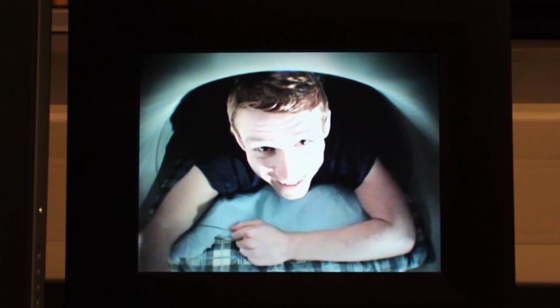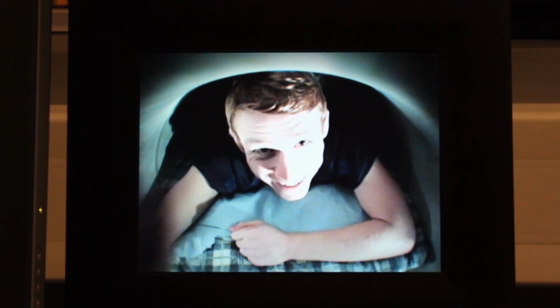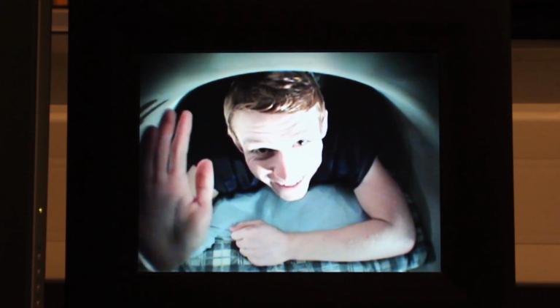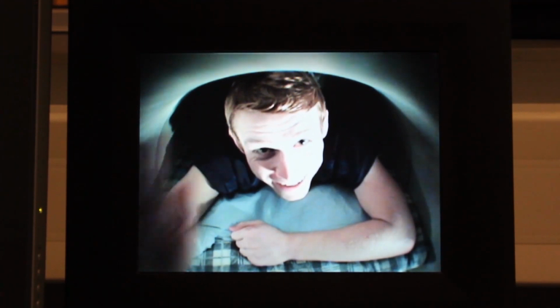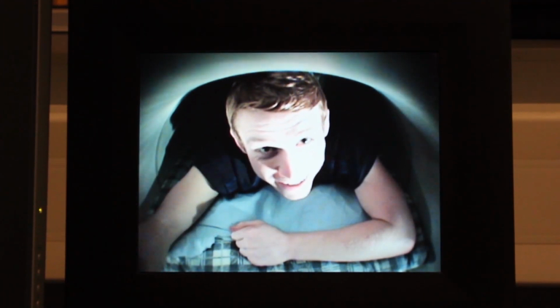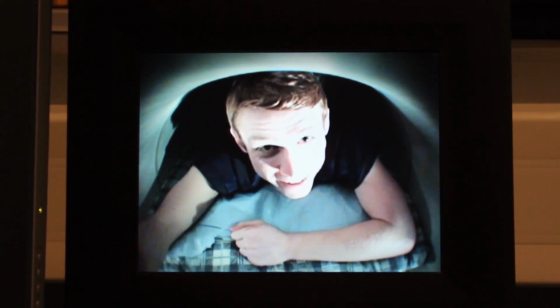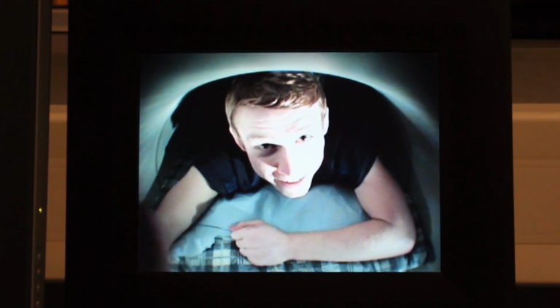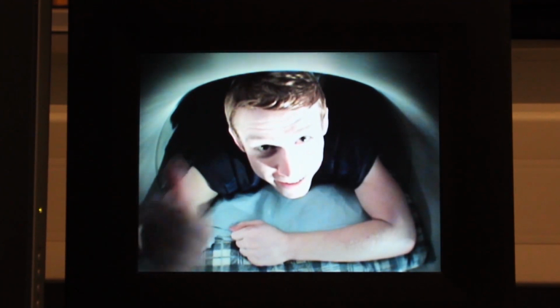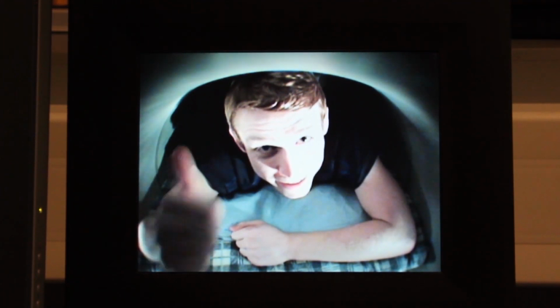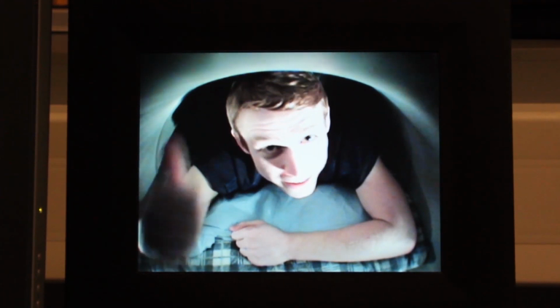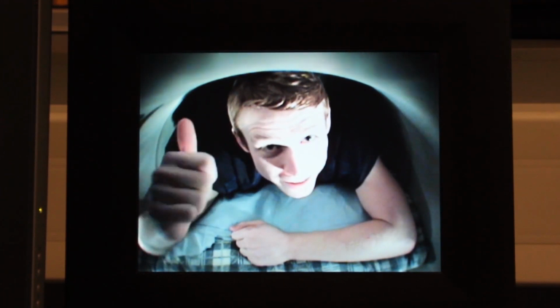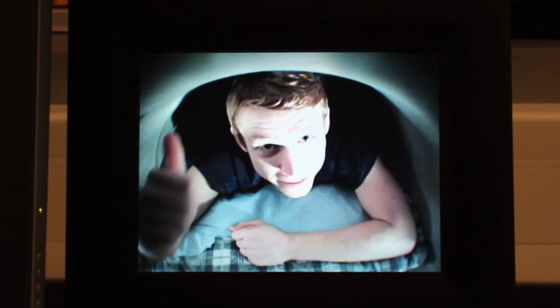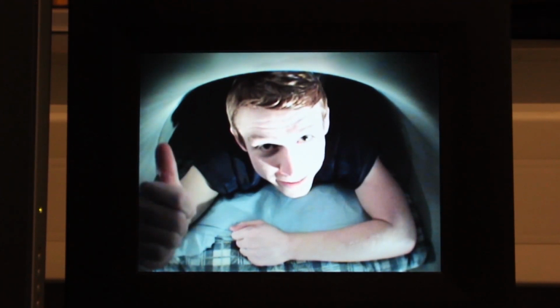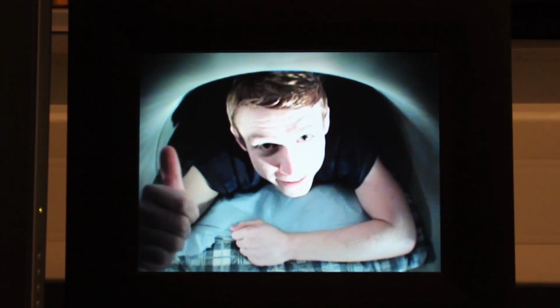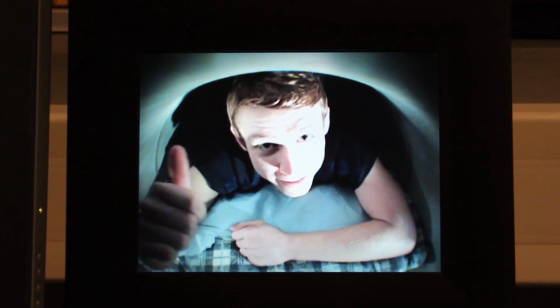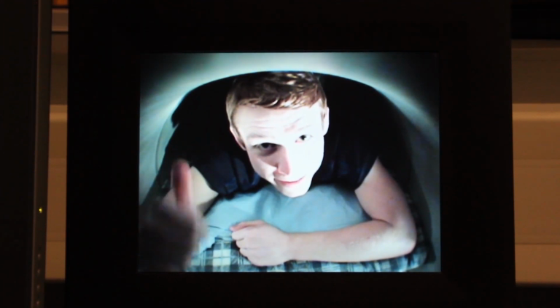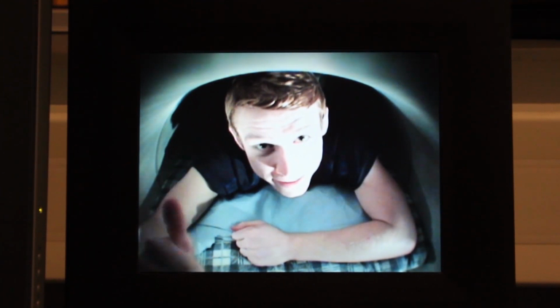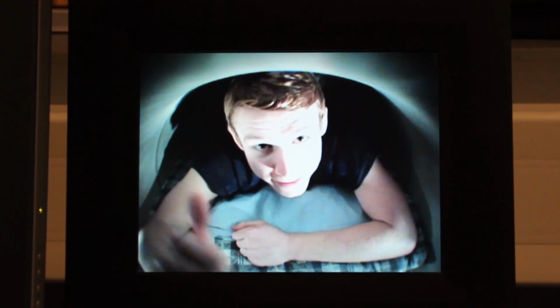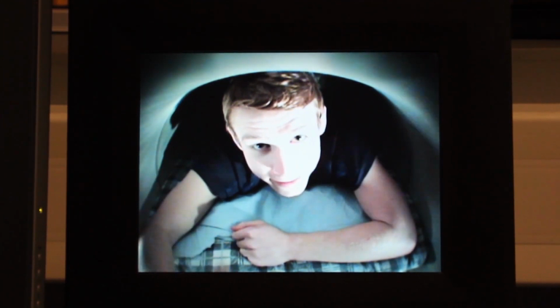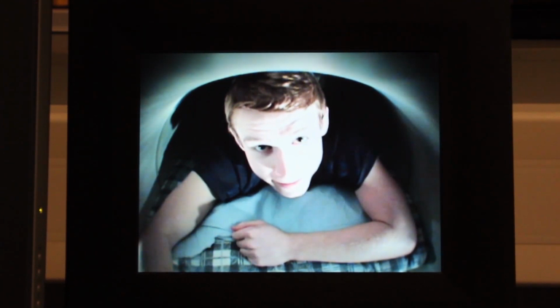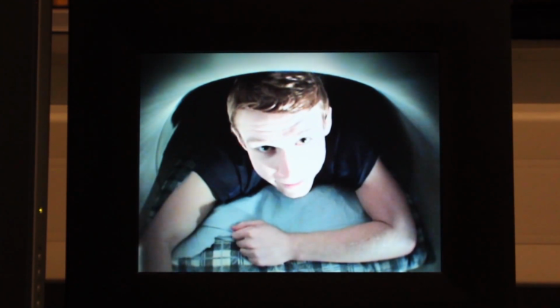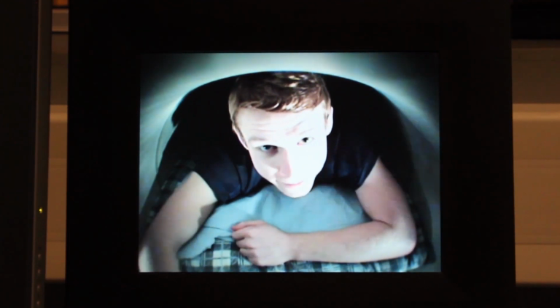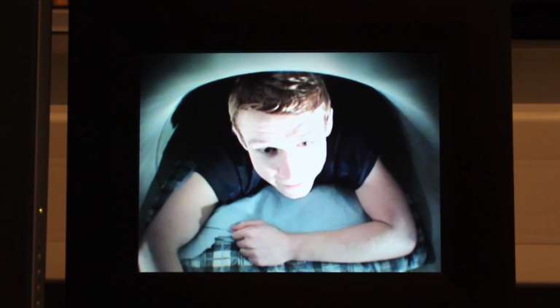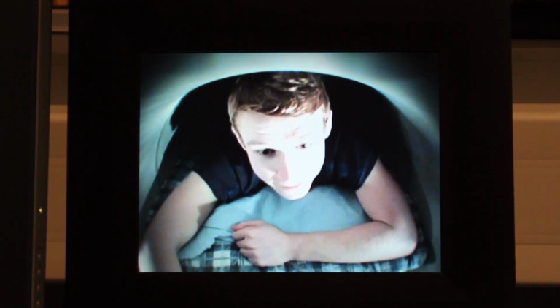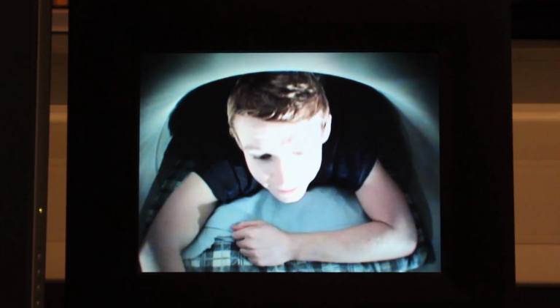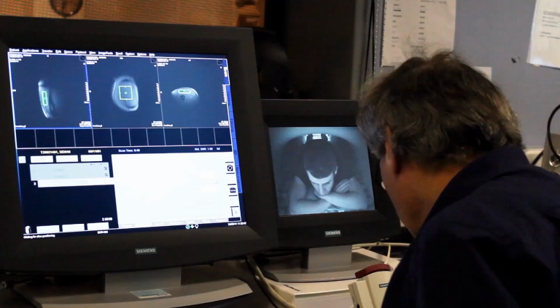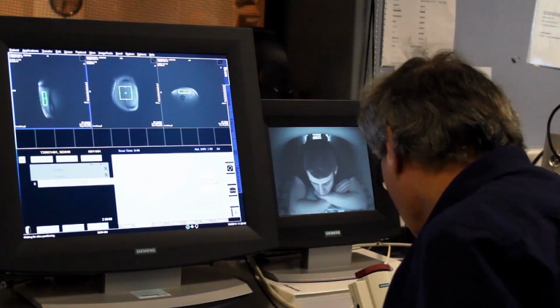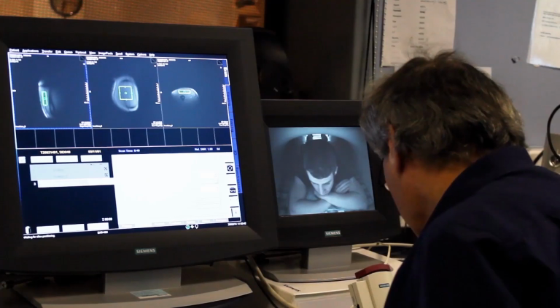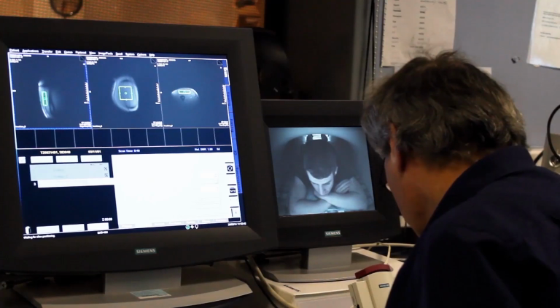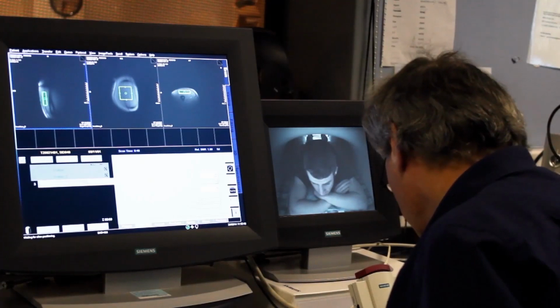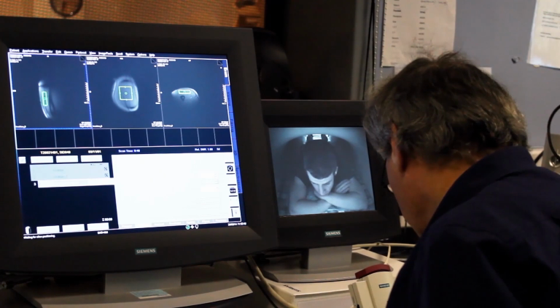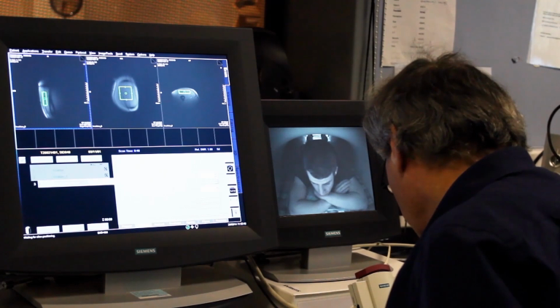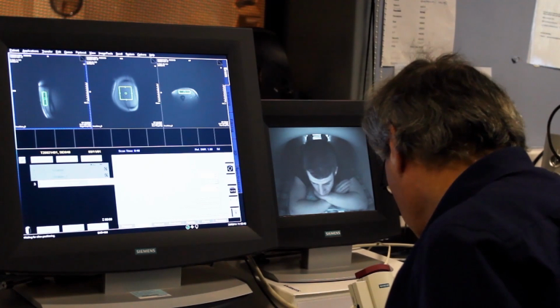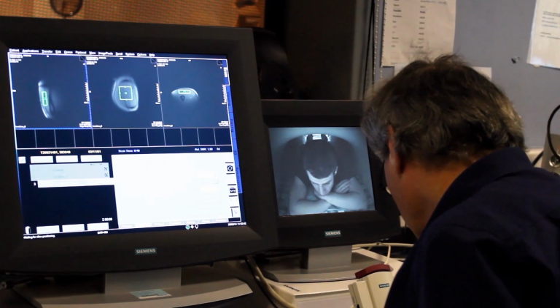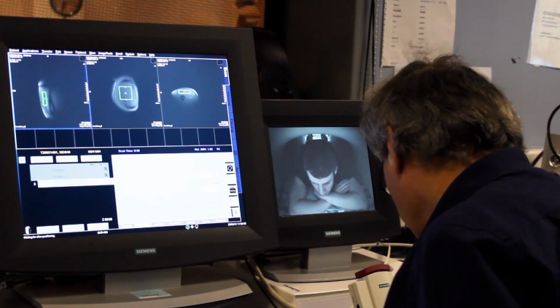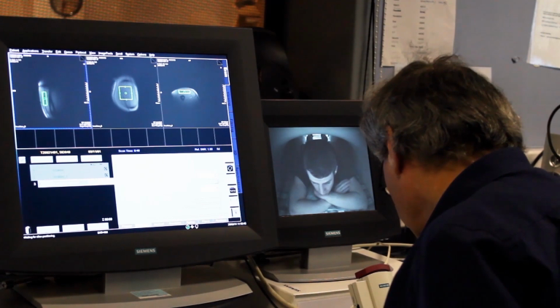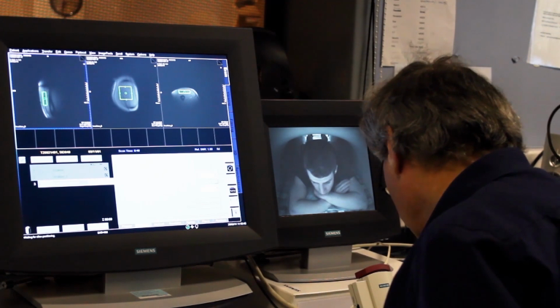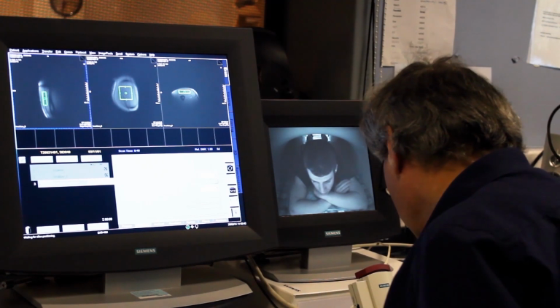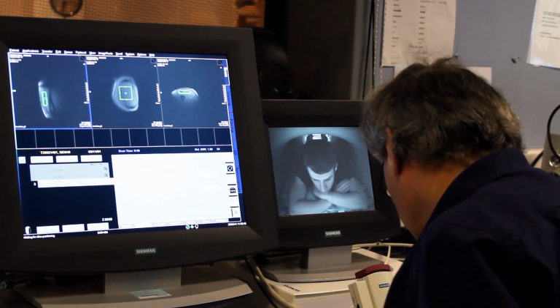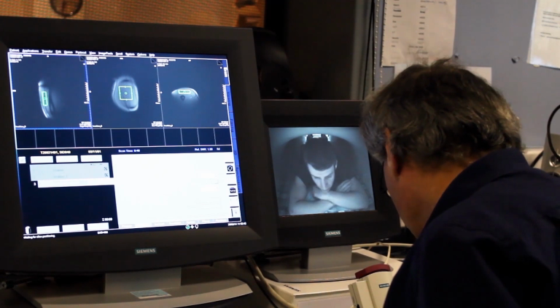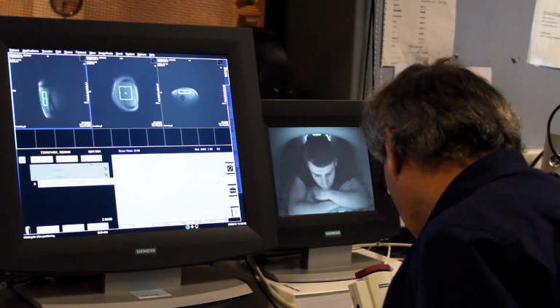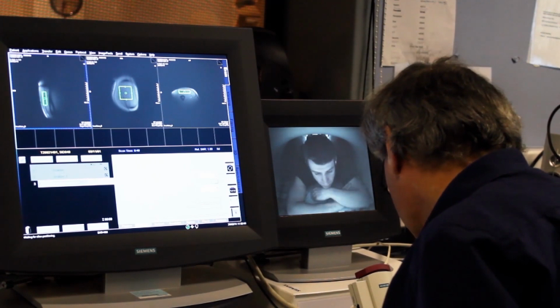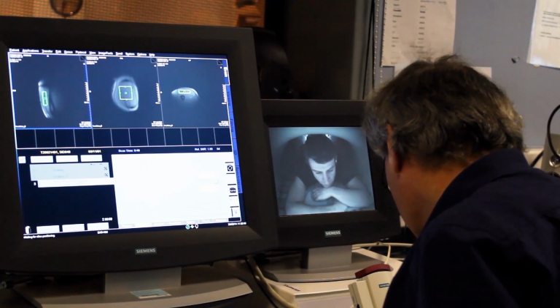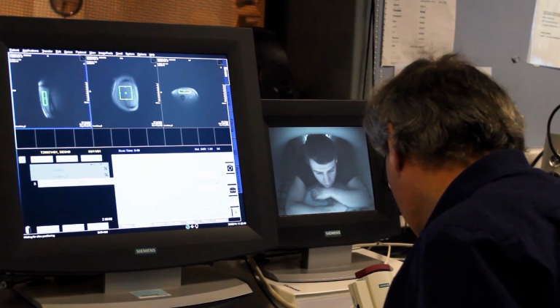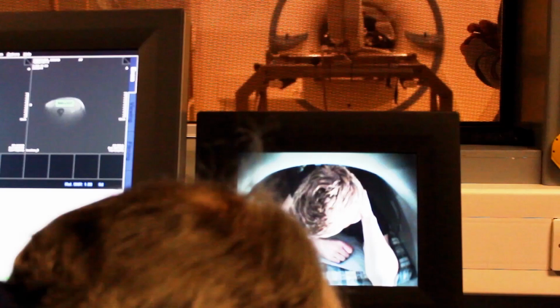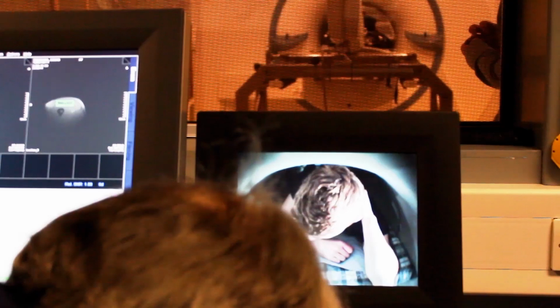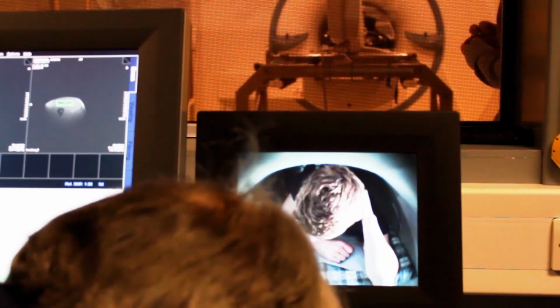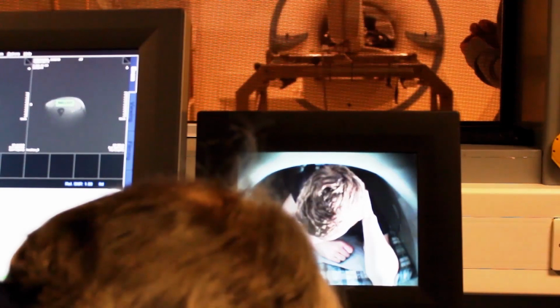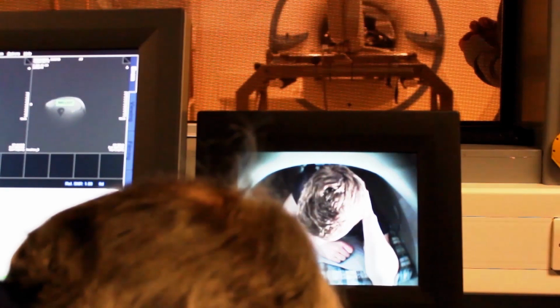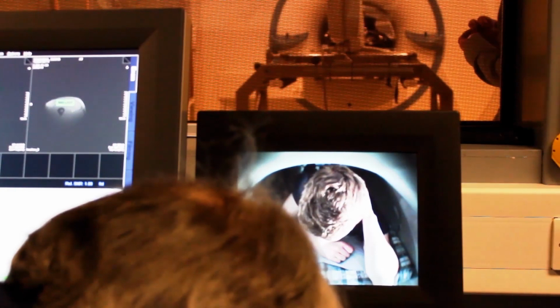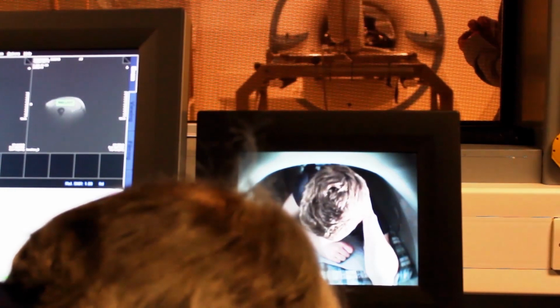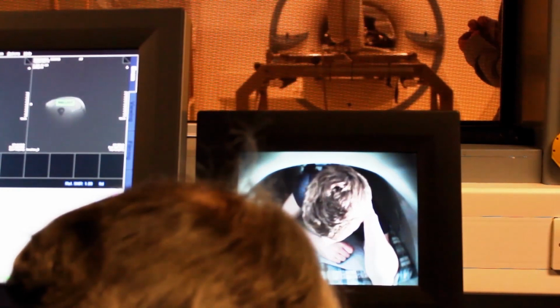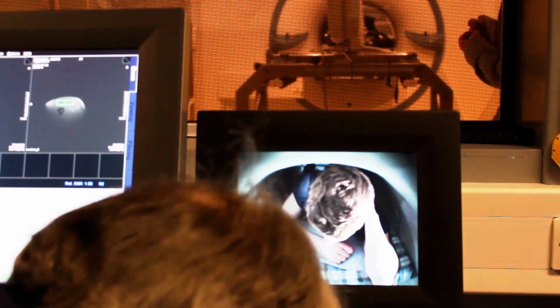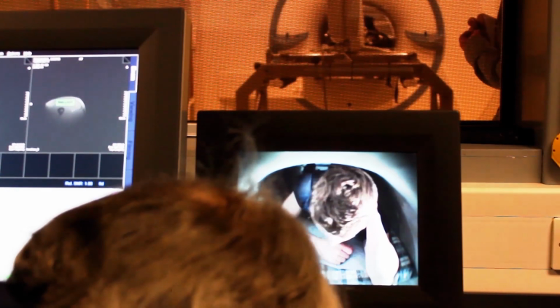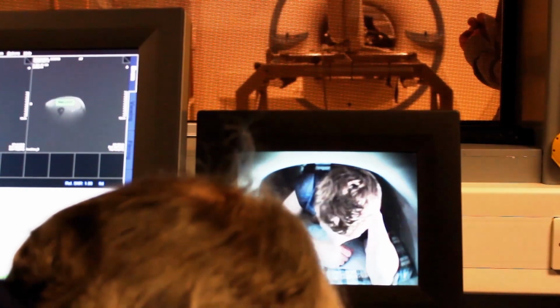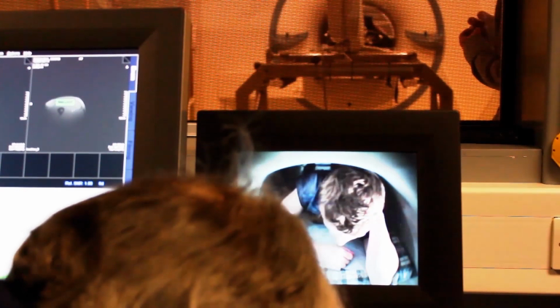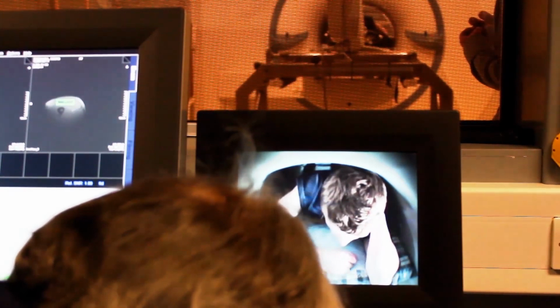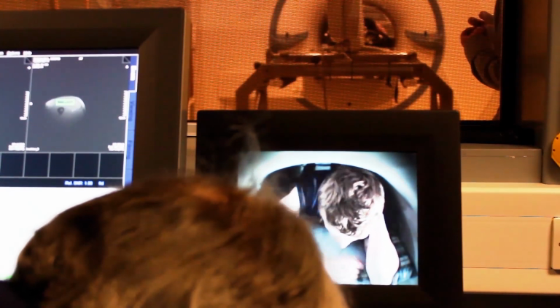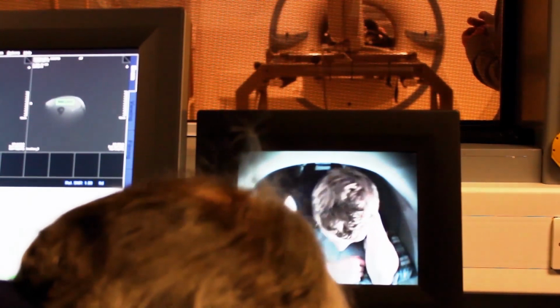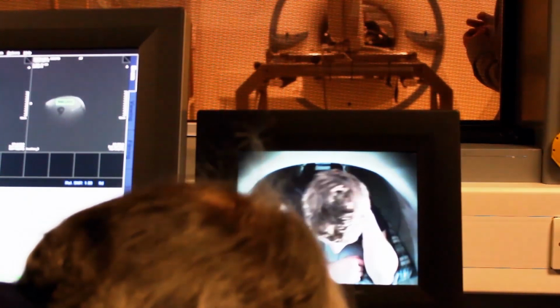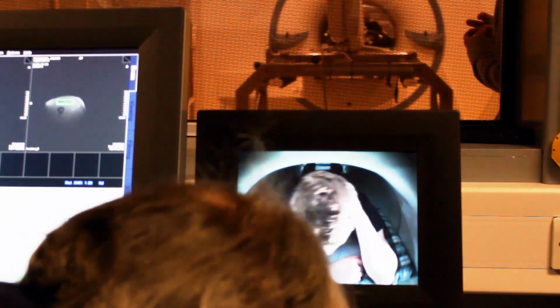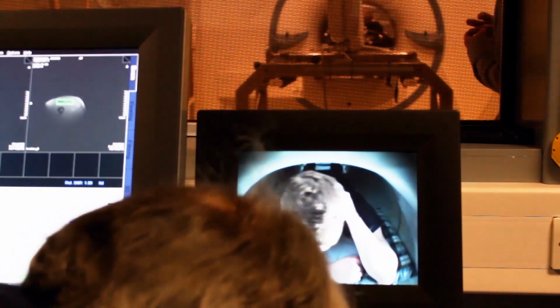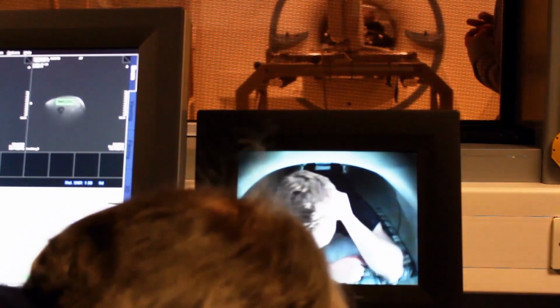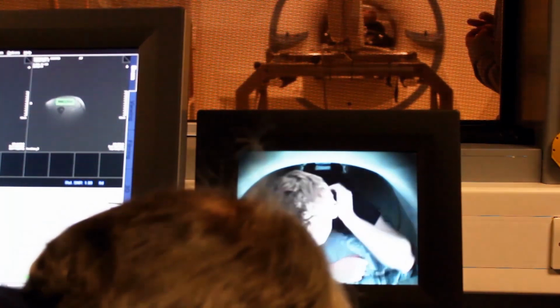Okay Matt, go to baseline in 5, 4, 3, 2, 1, go!